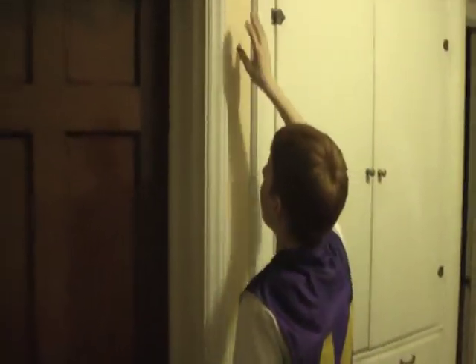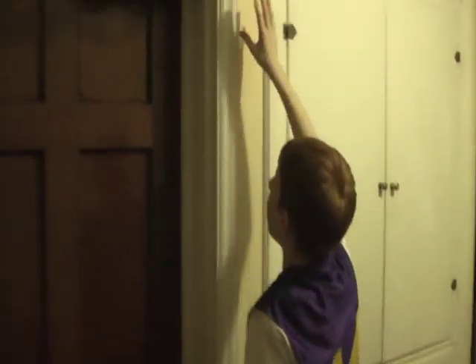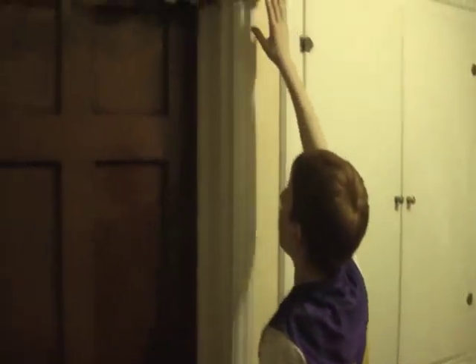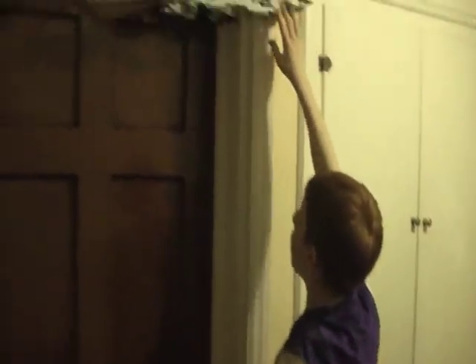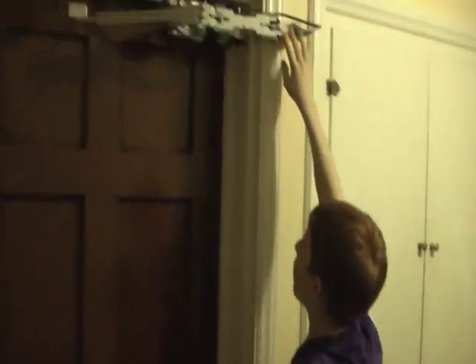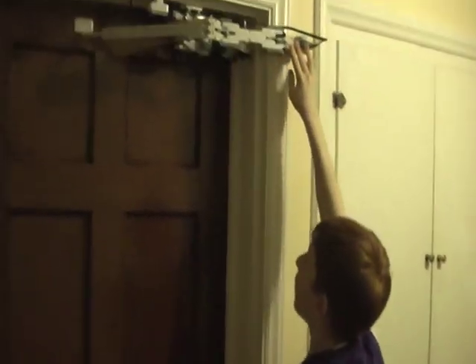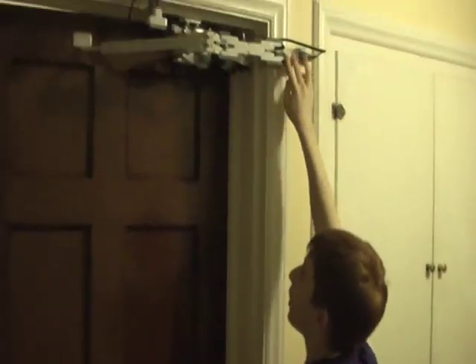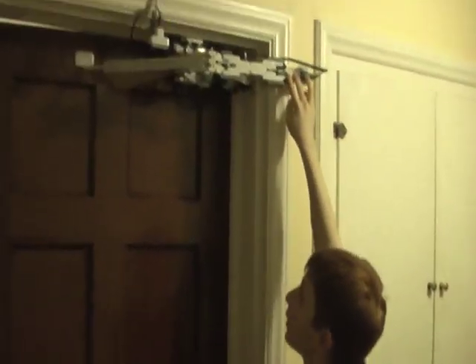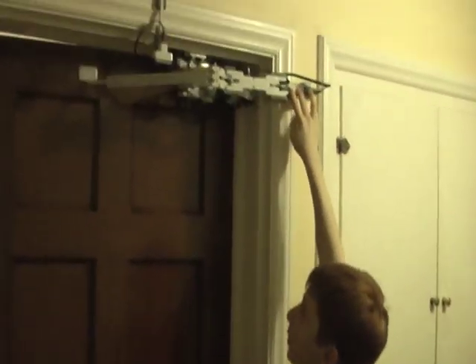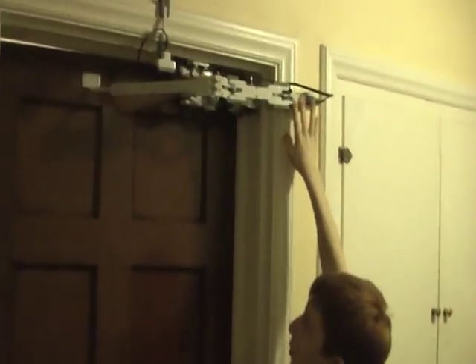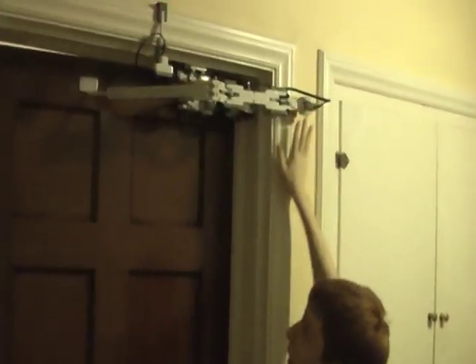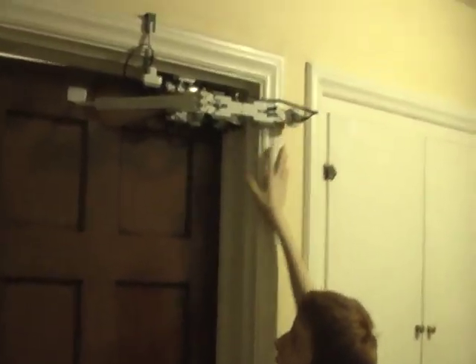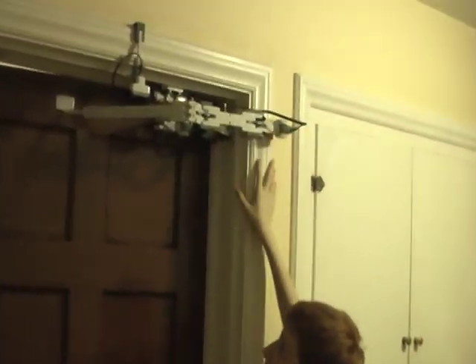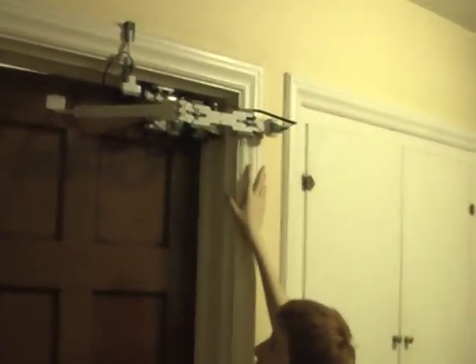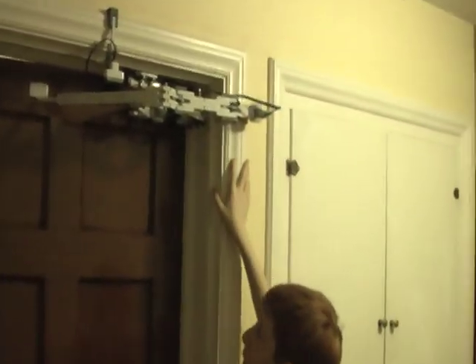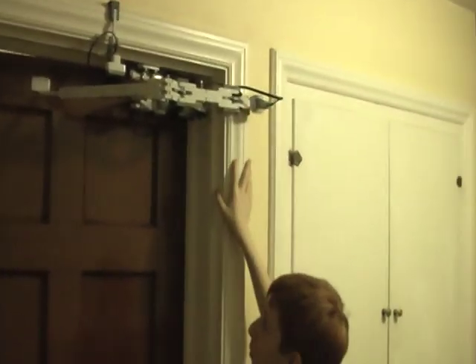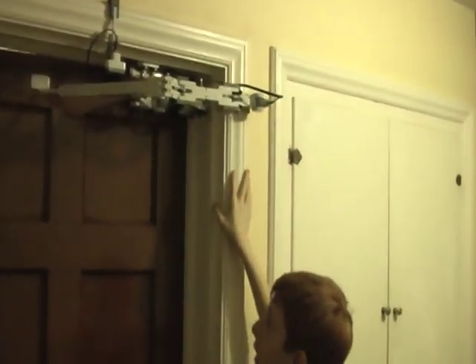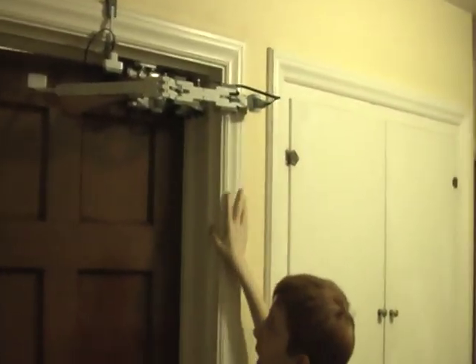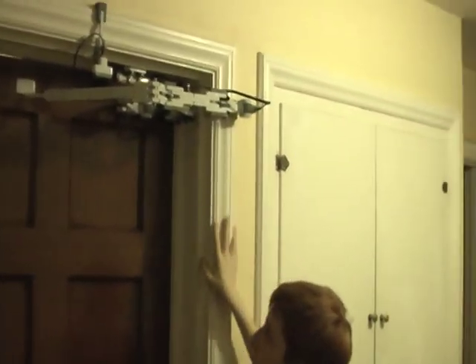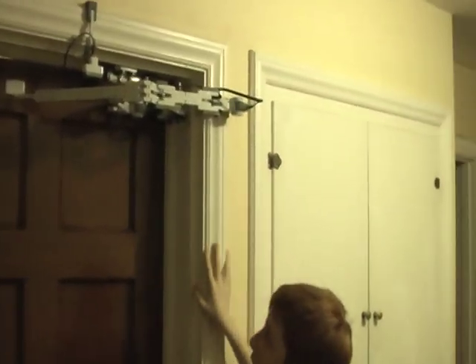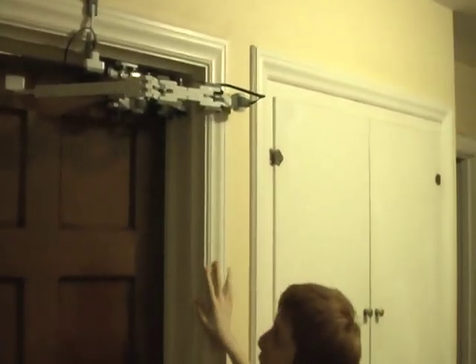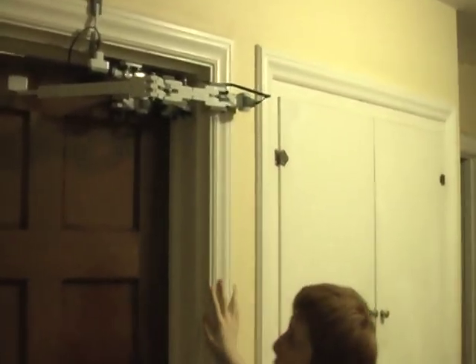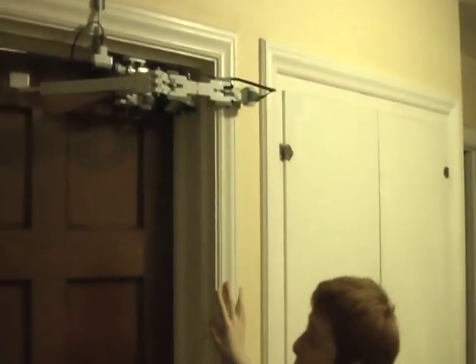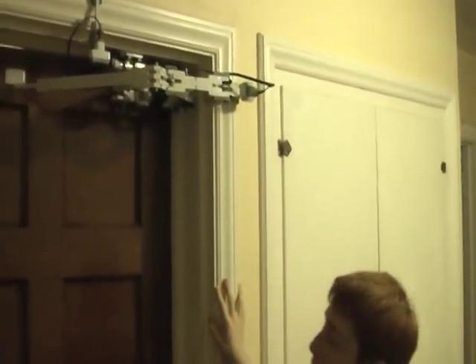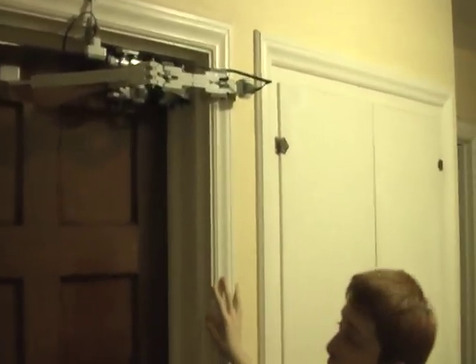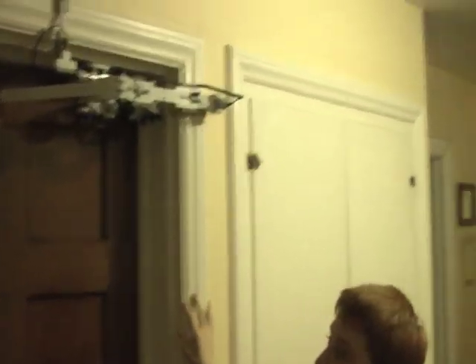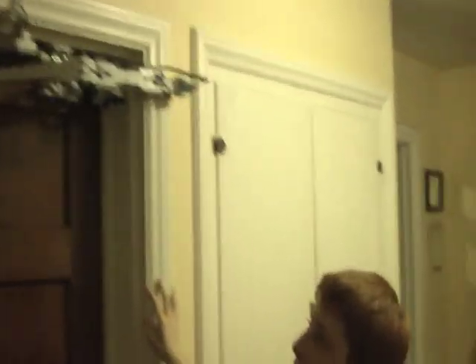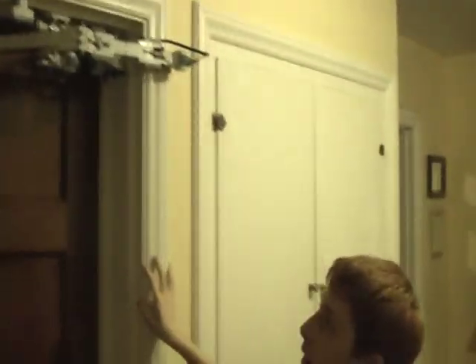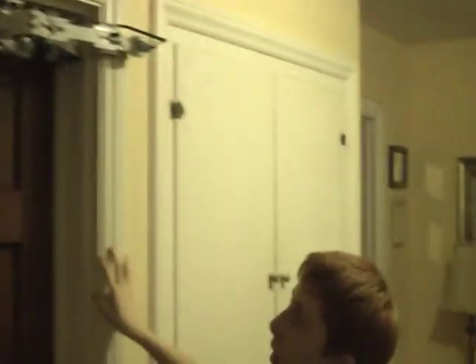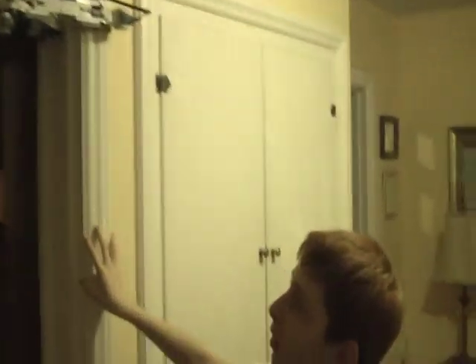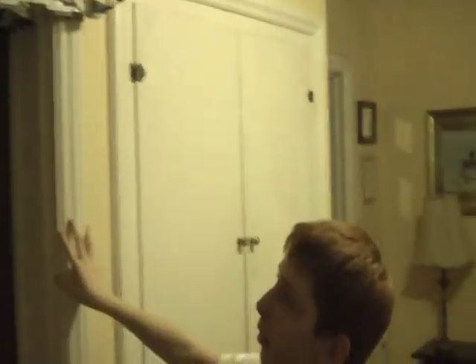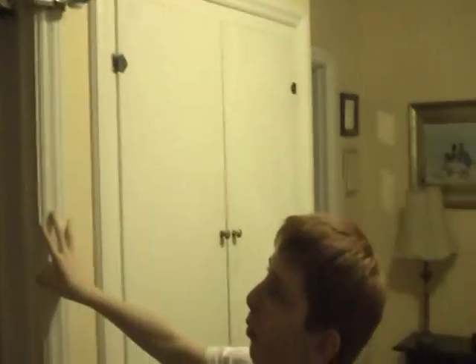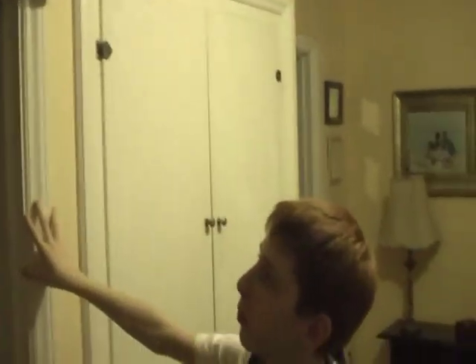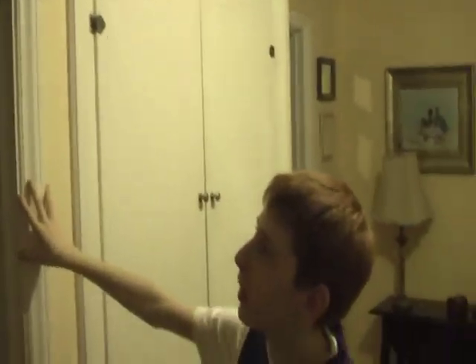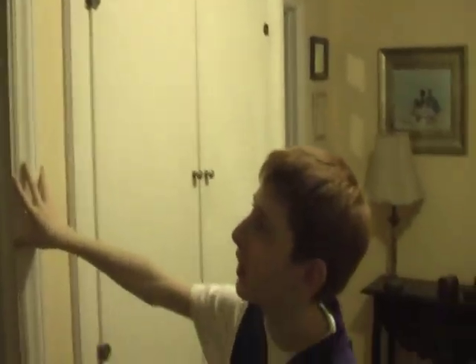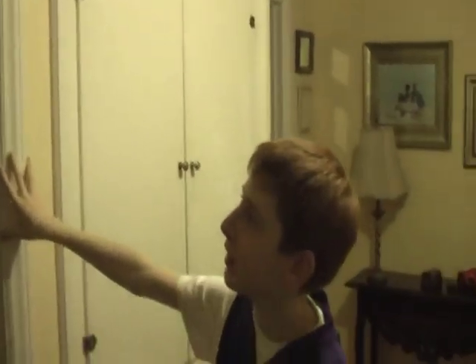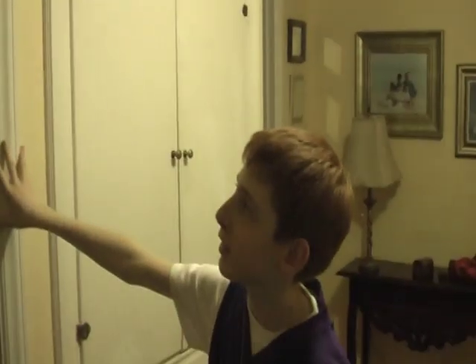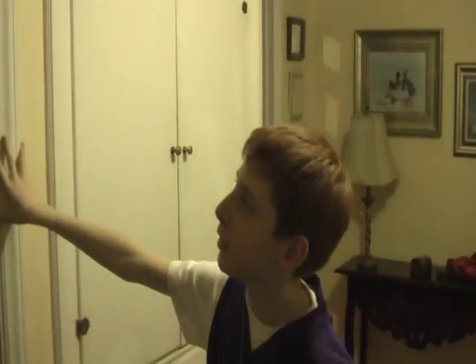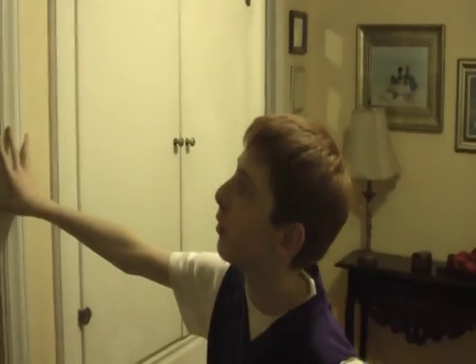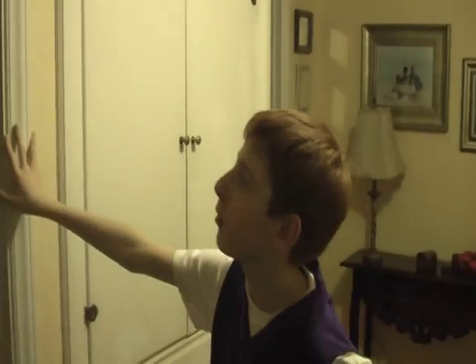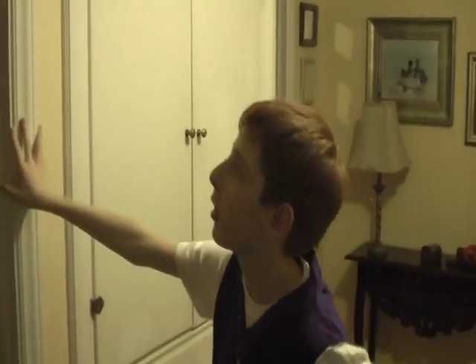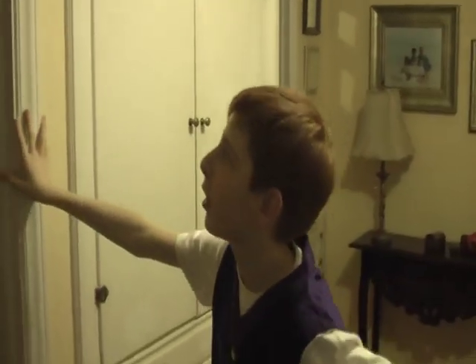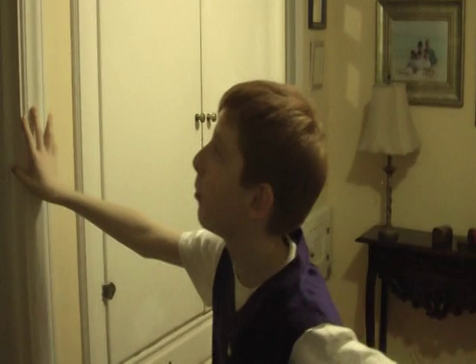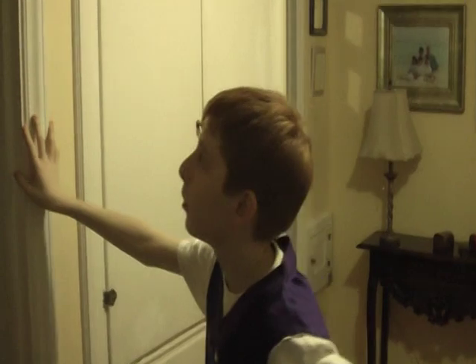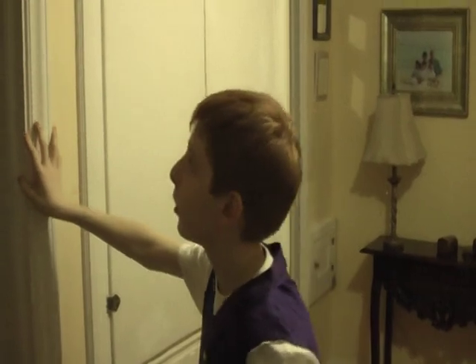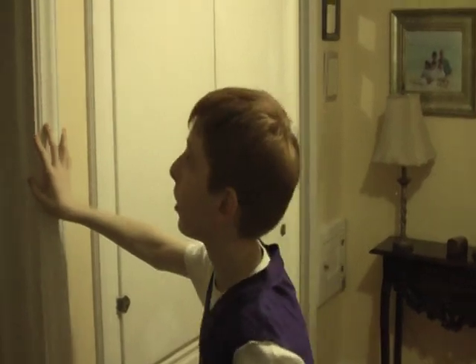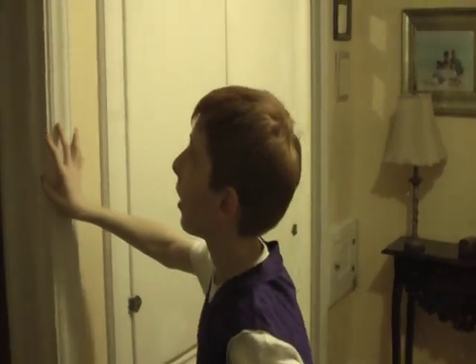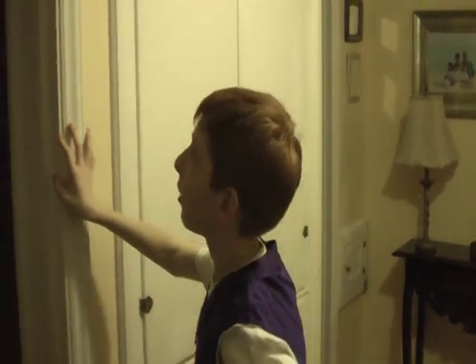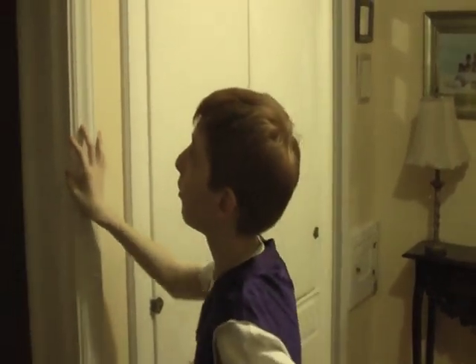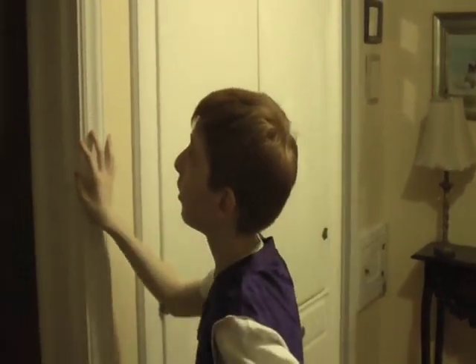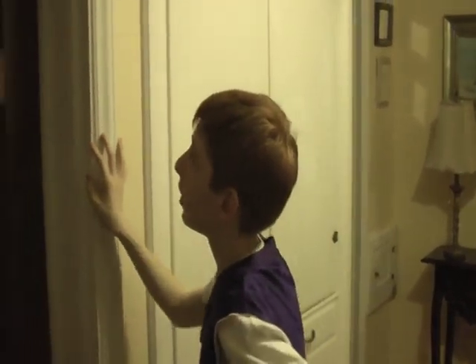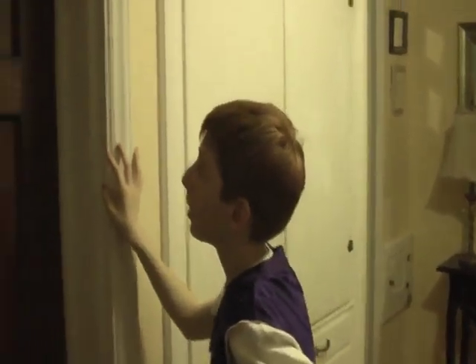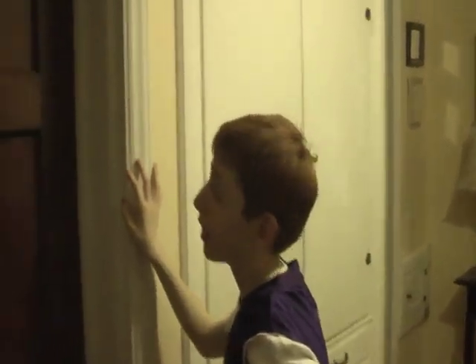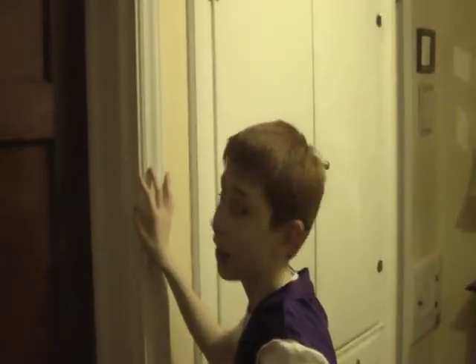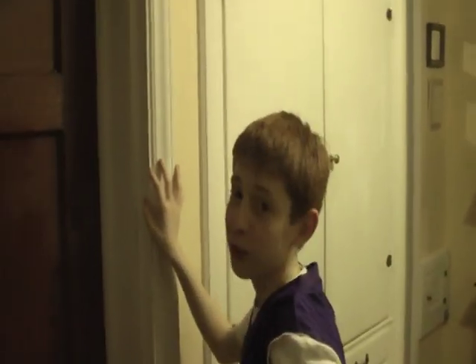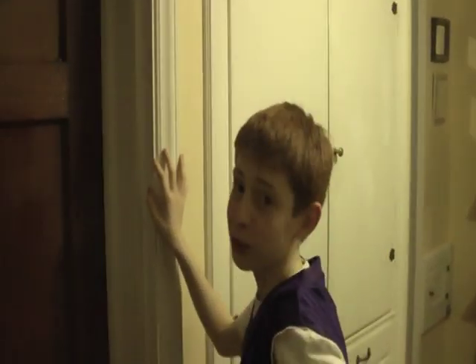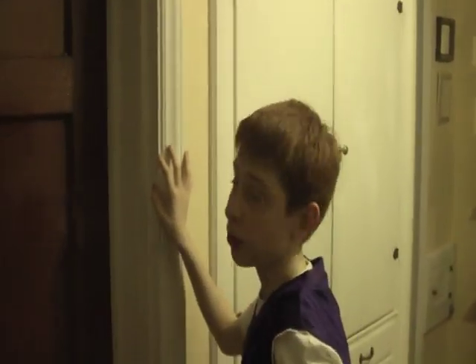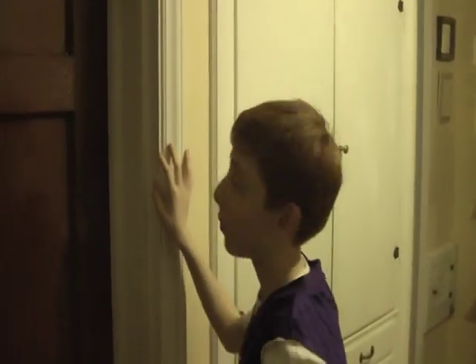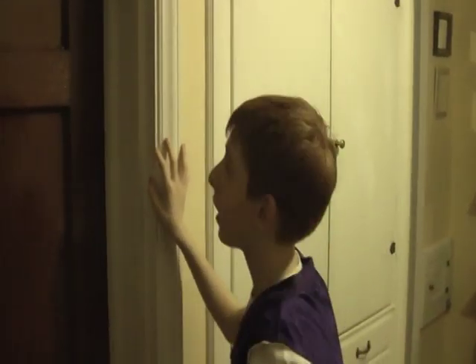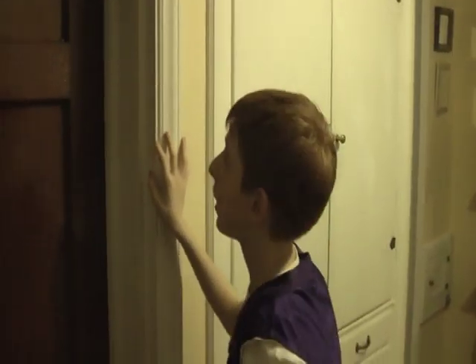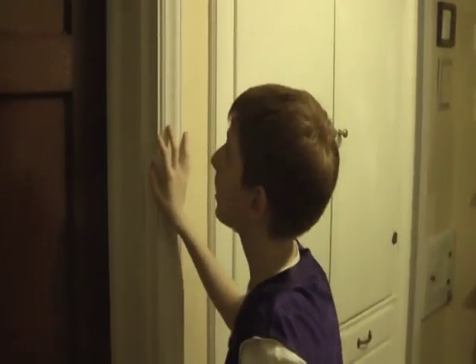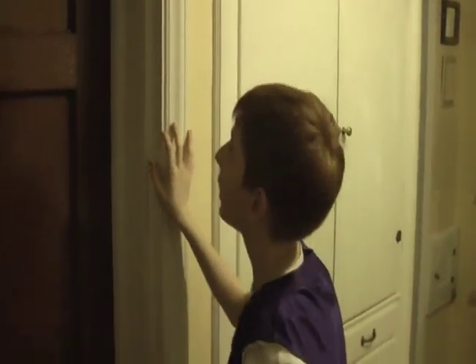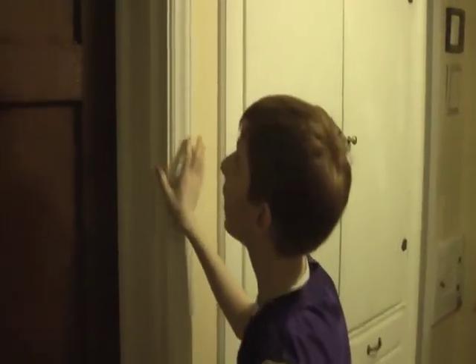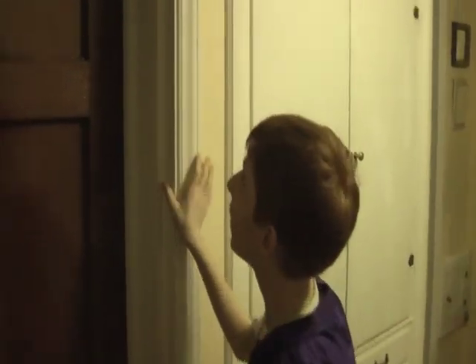Hello, this is my automatic door opening system that I built out of a LEGO robotics kit.